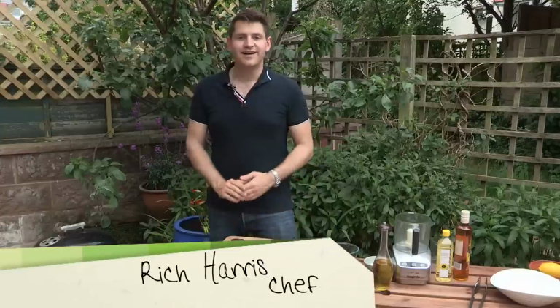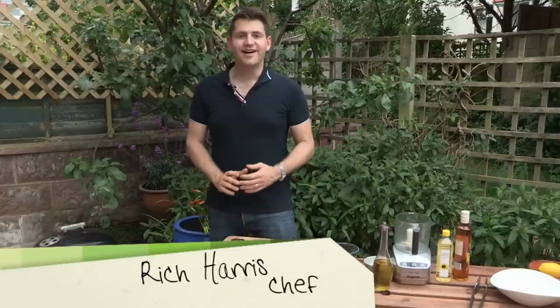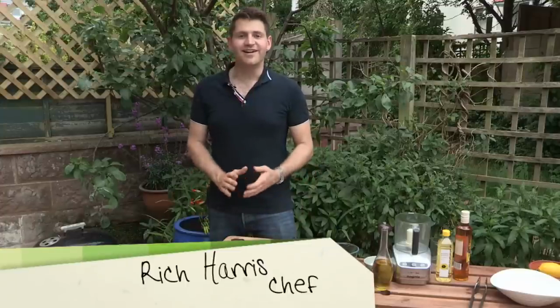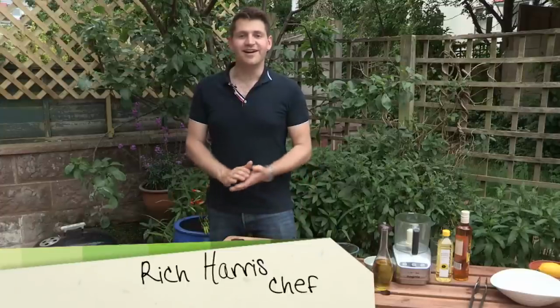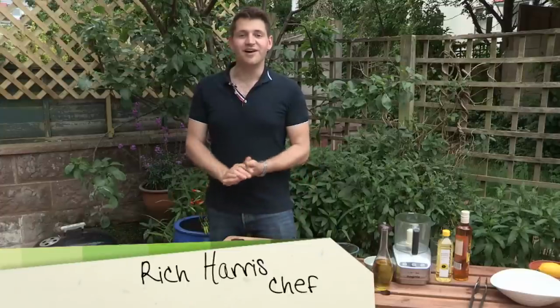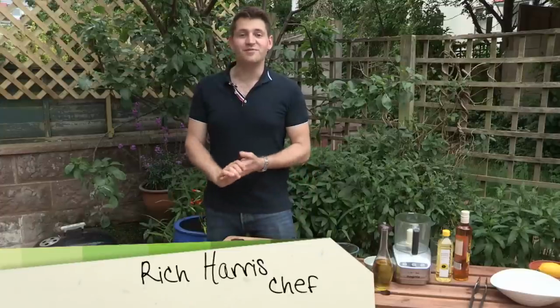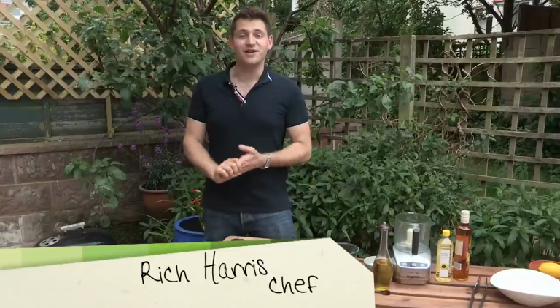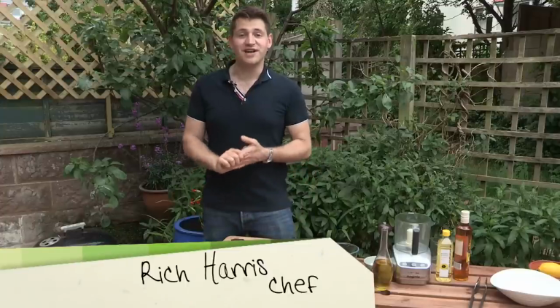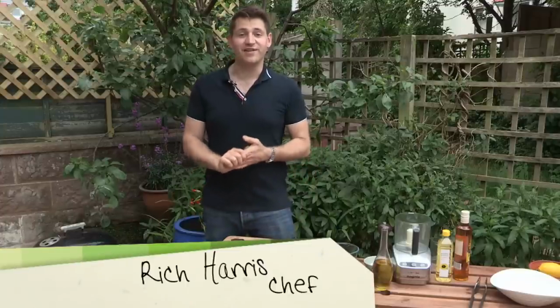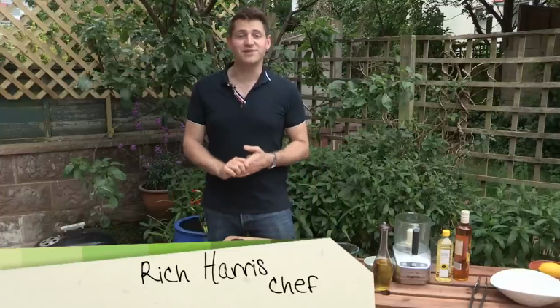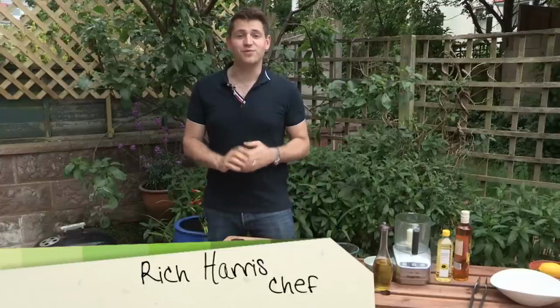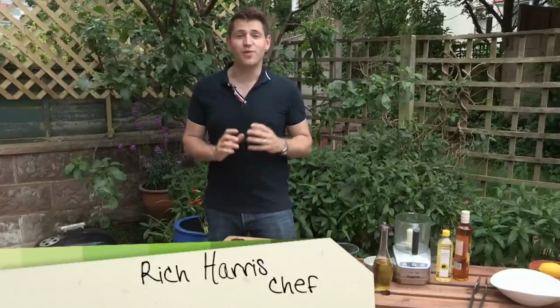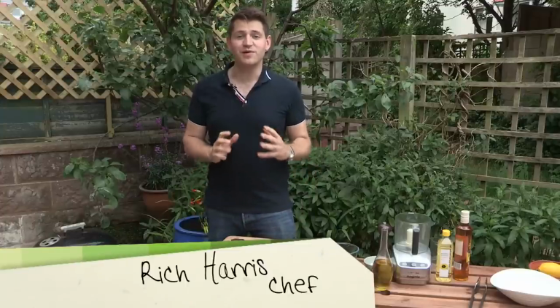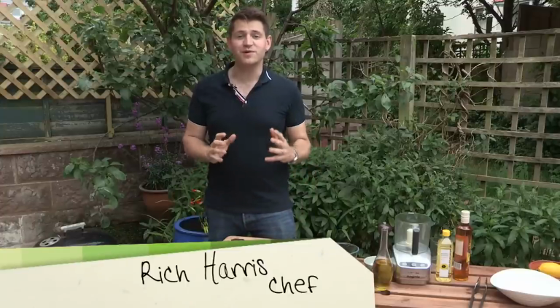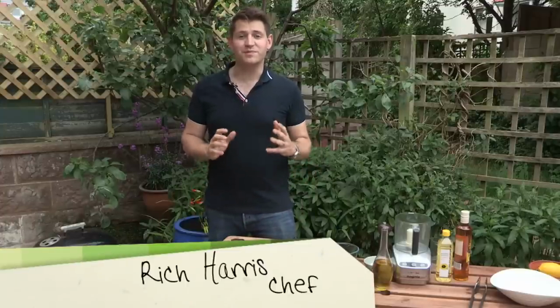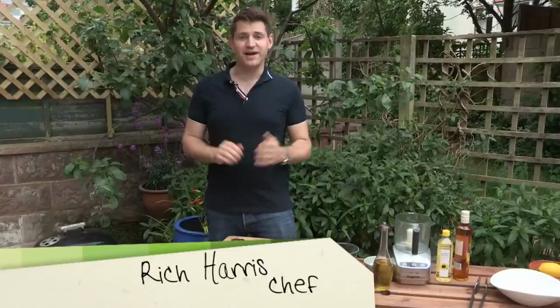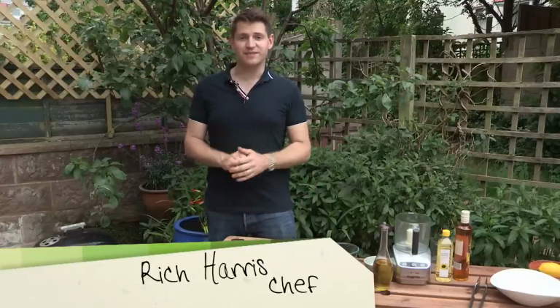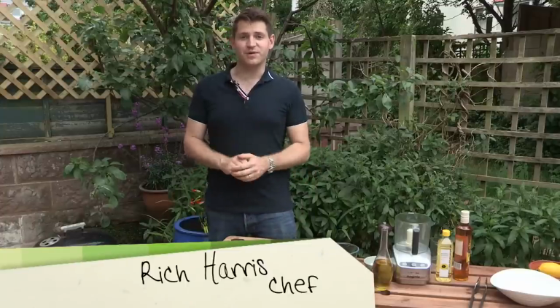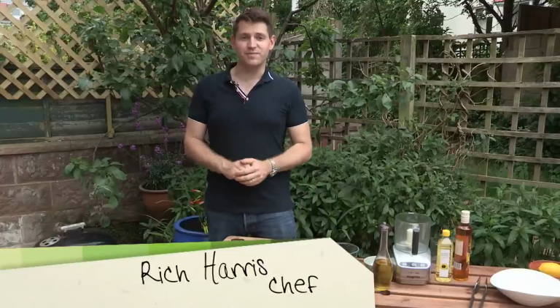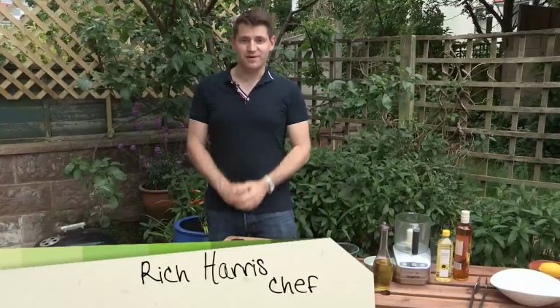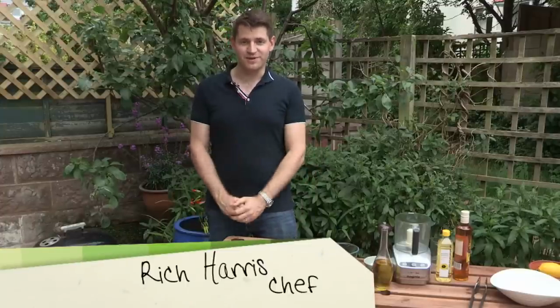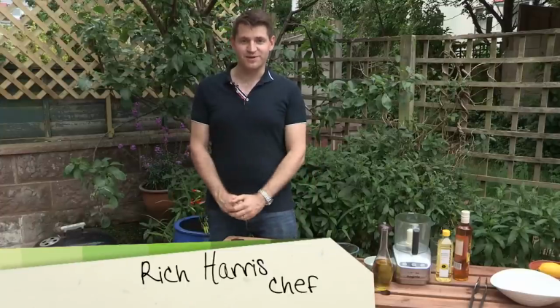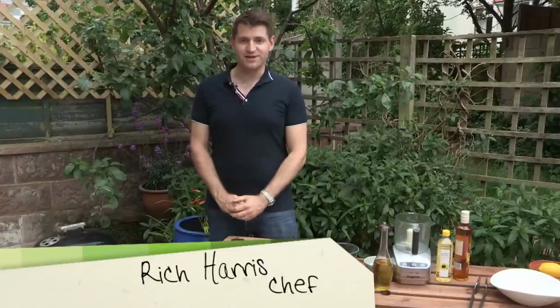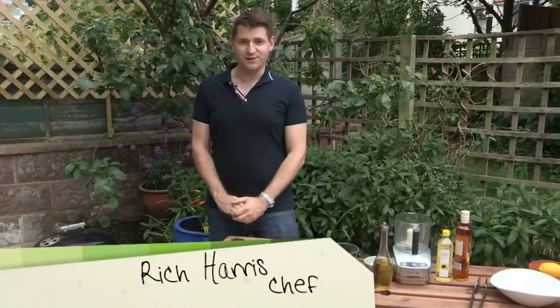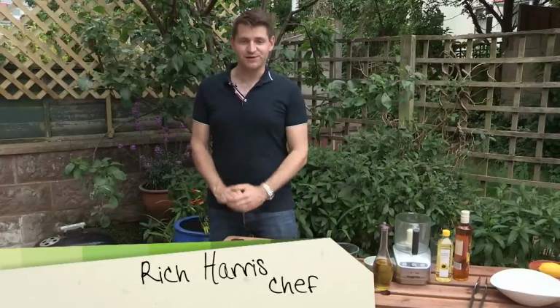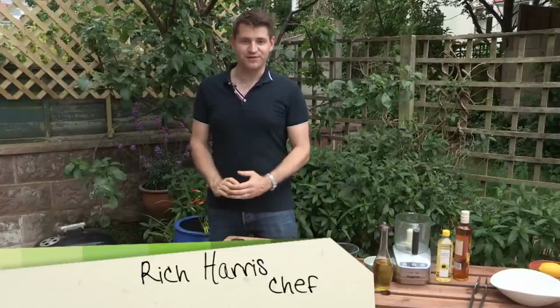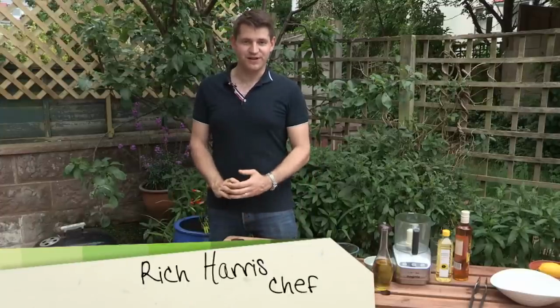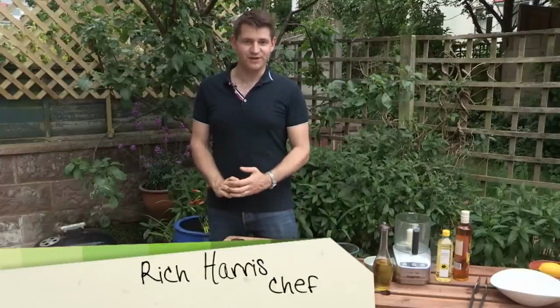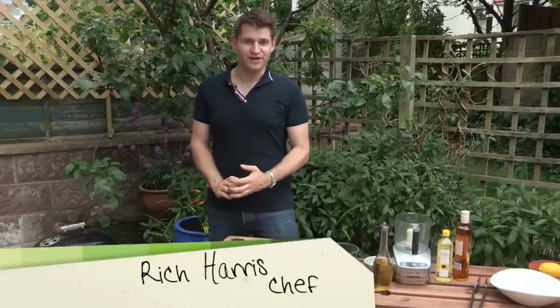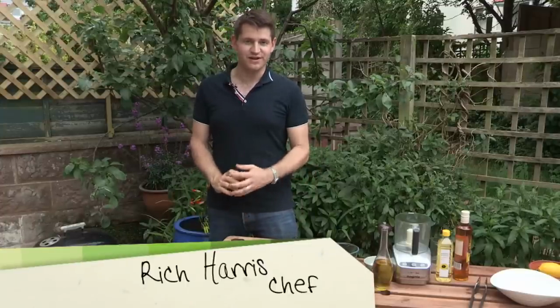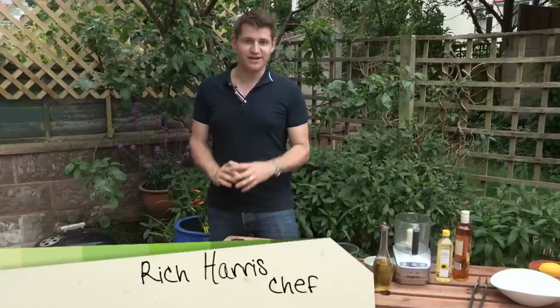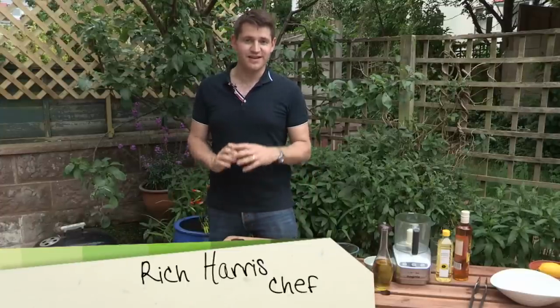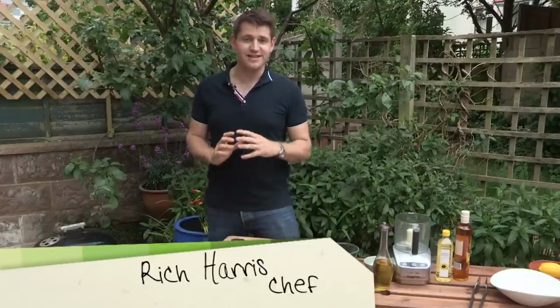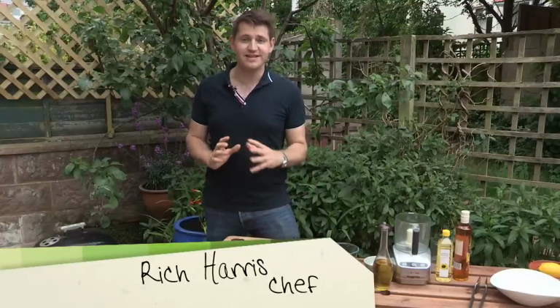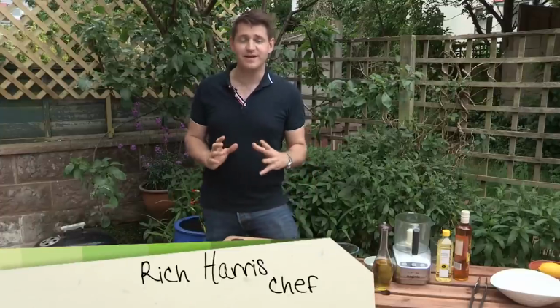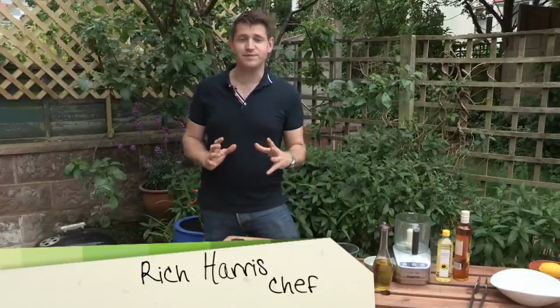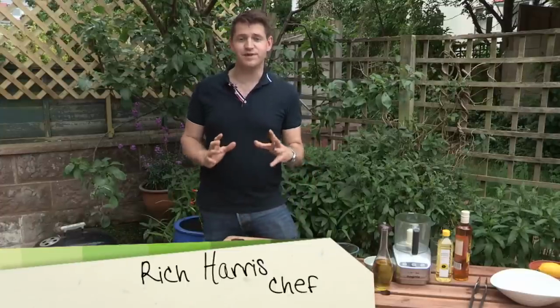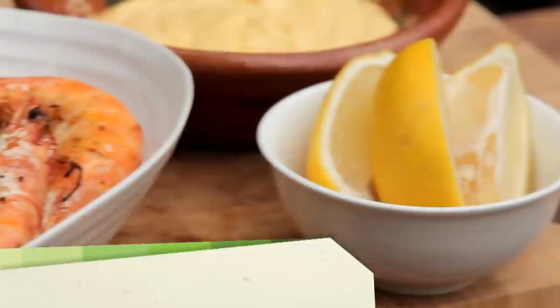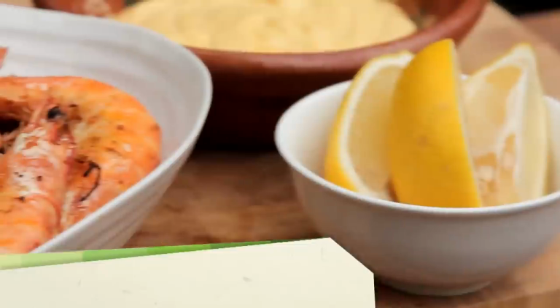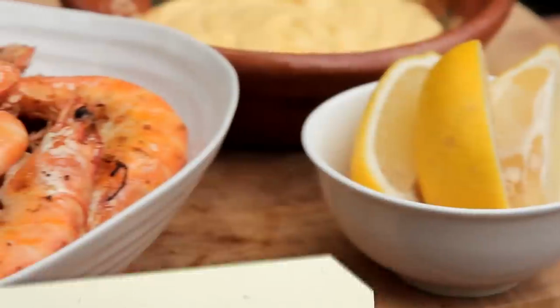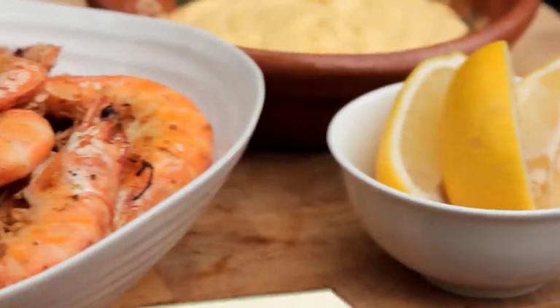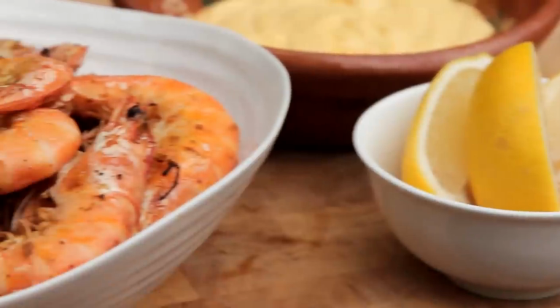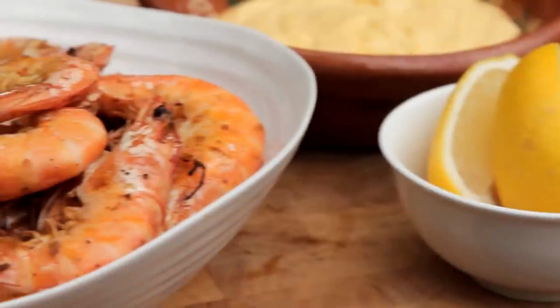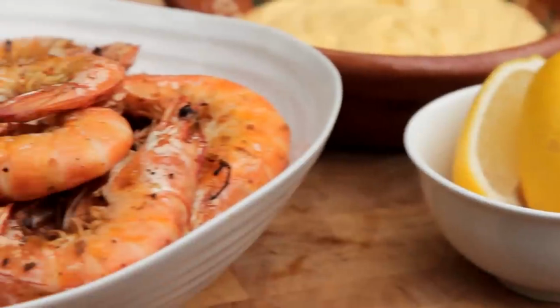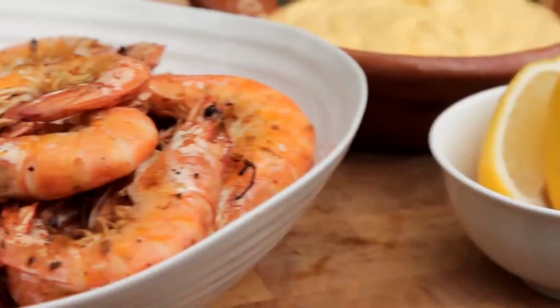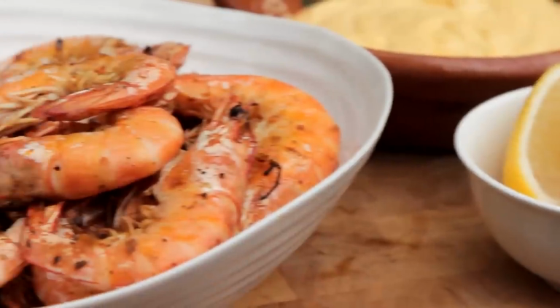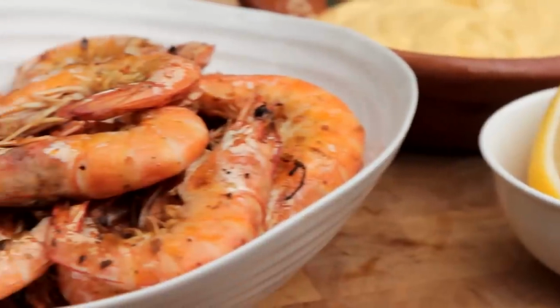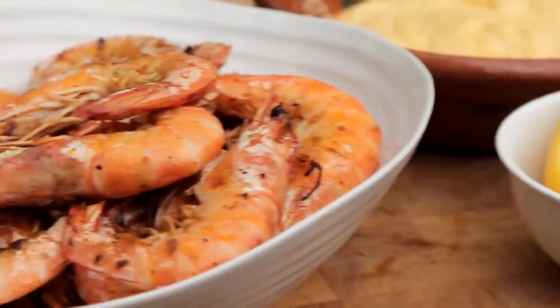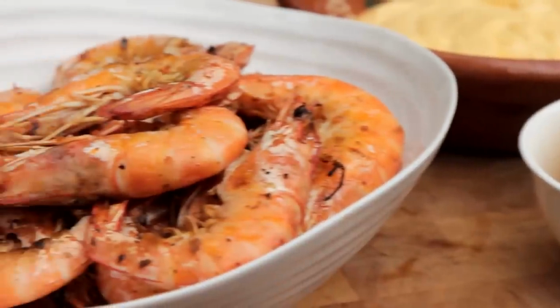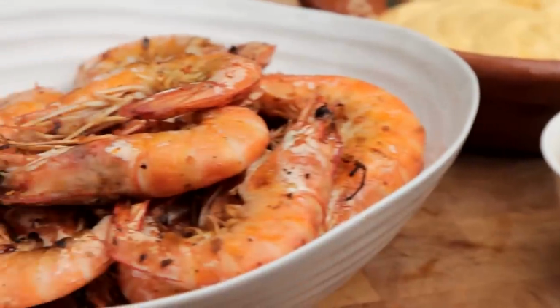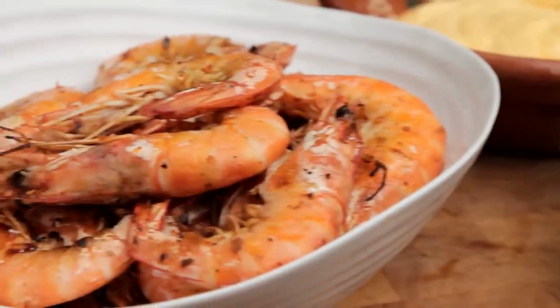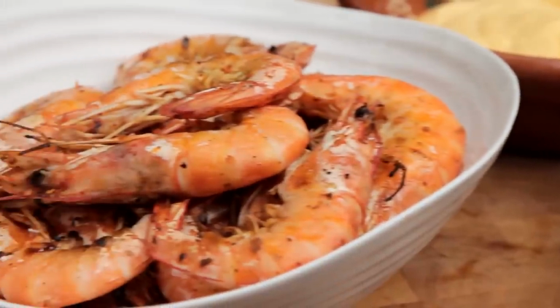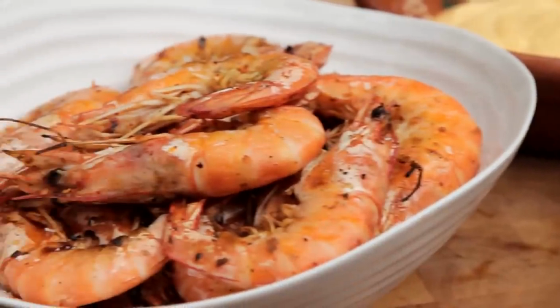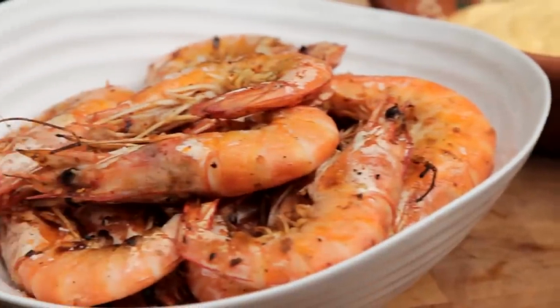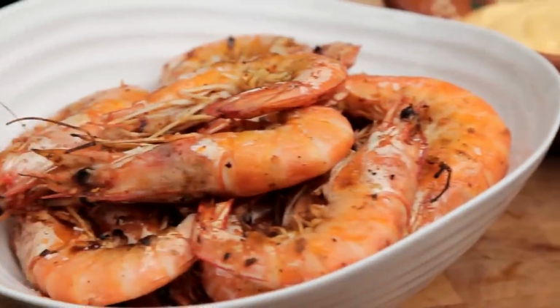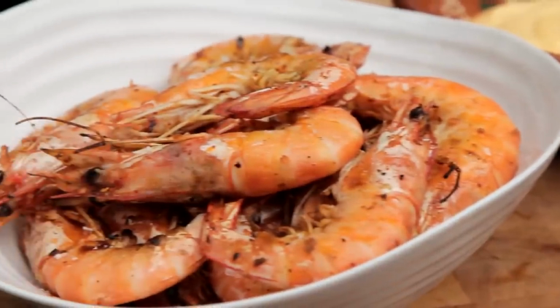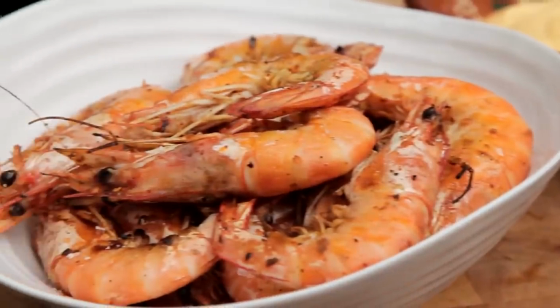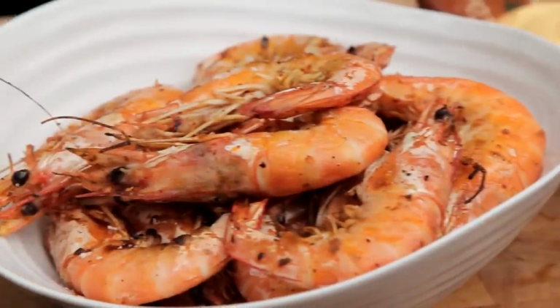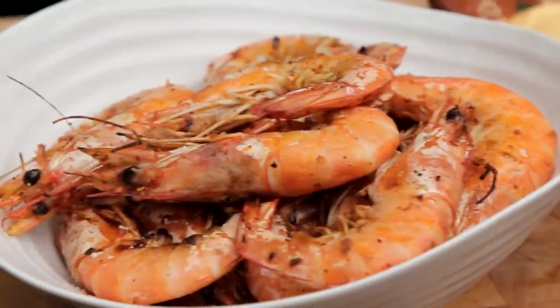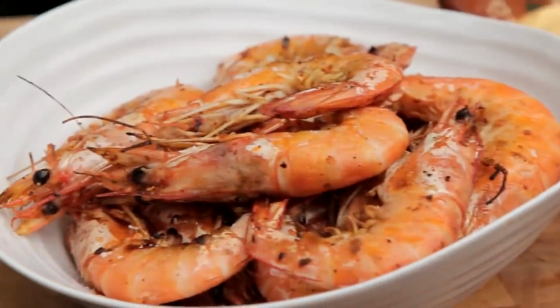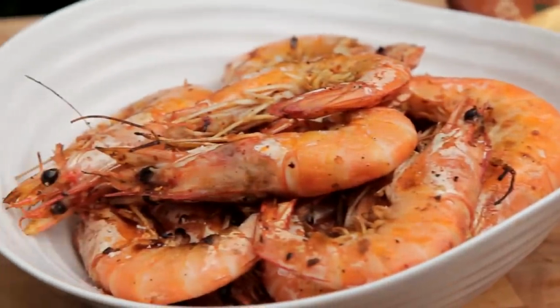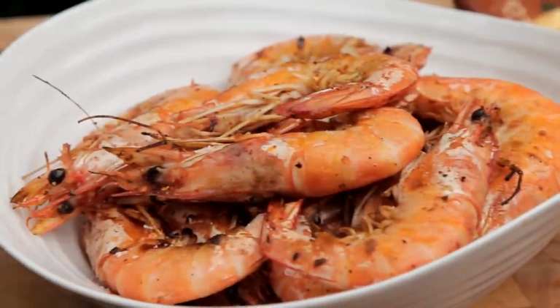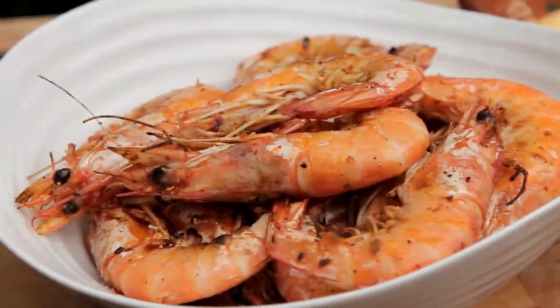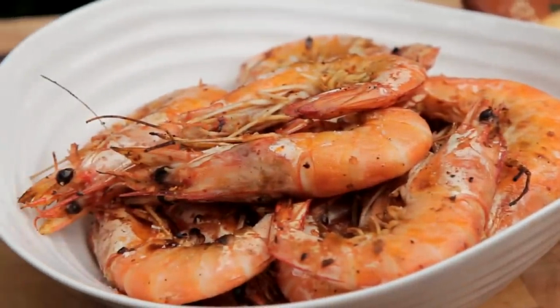Hi, I'm Rich Harris and welcome back to my barbecue series for Videojug. In this episode, I'm going to be showing you my spicy barbecue prawns with aioli.